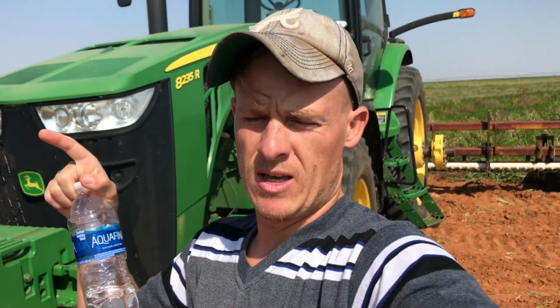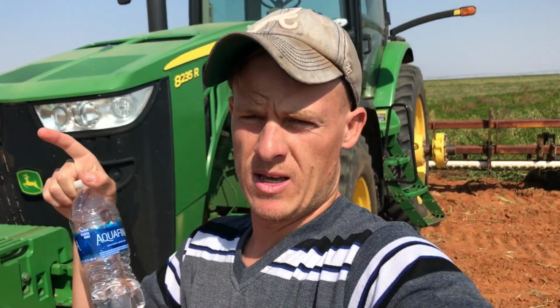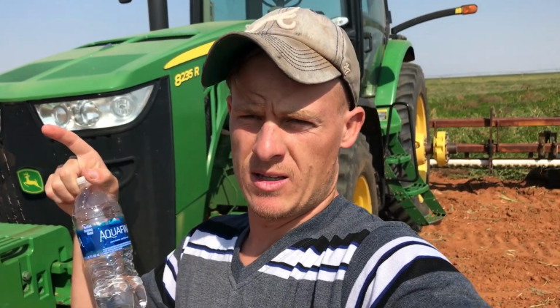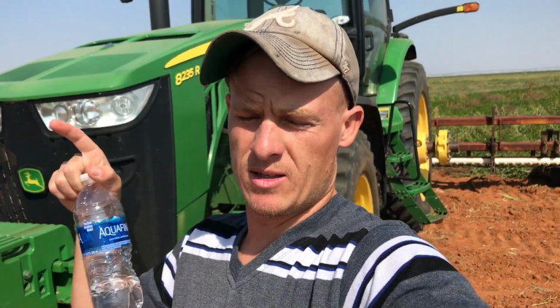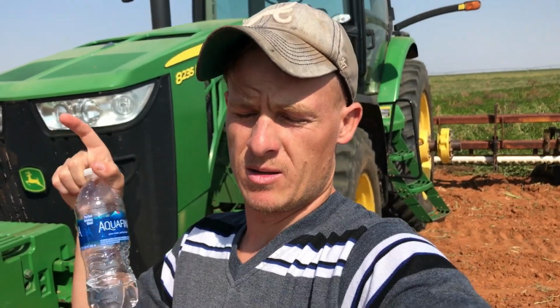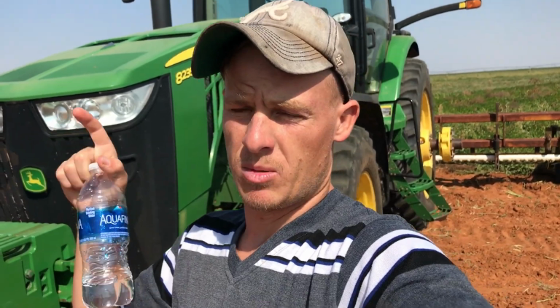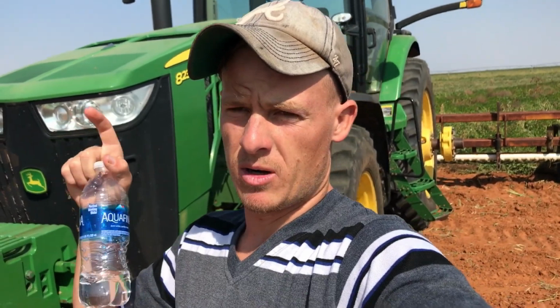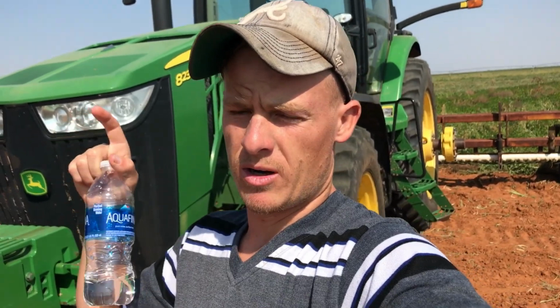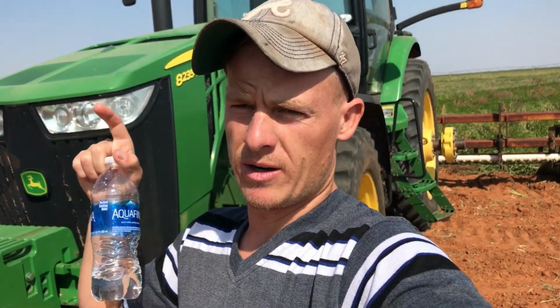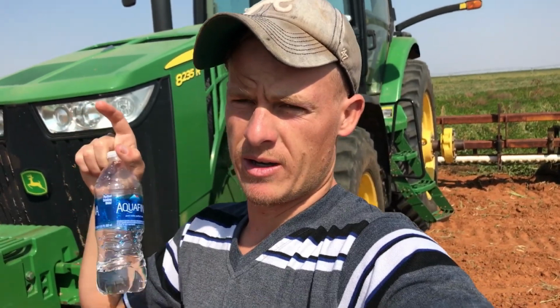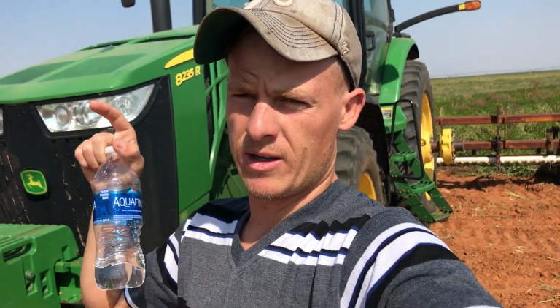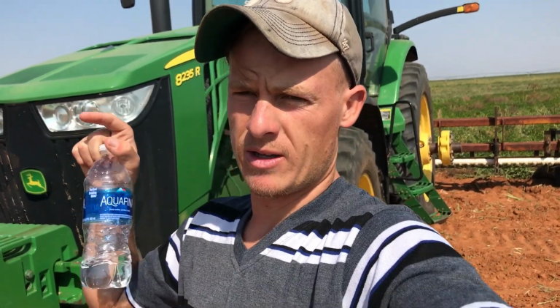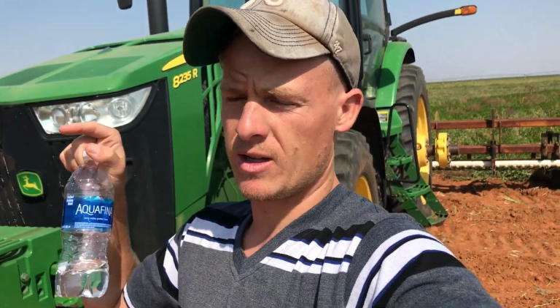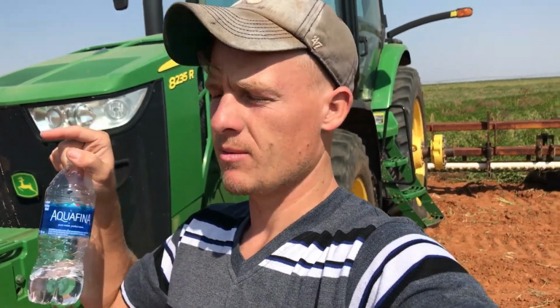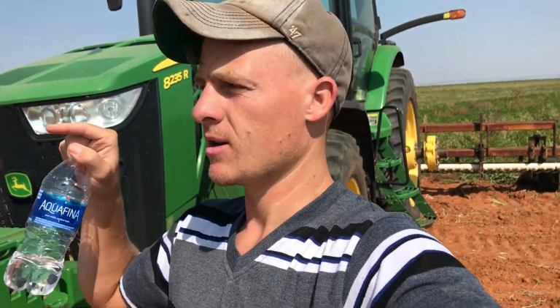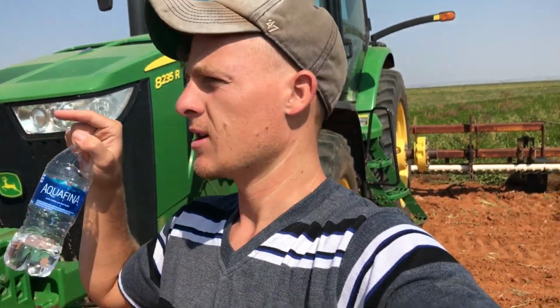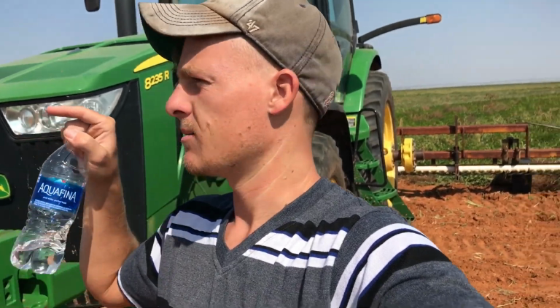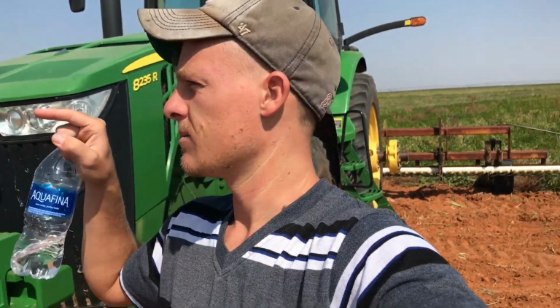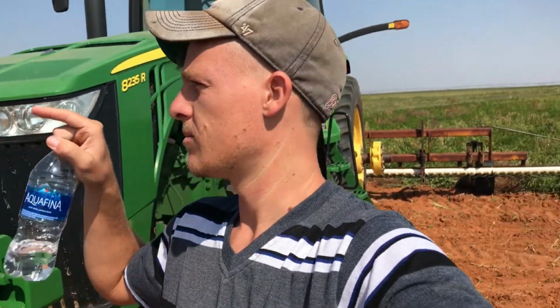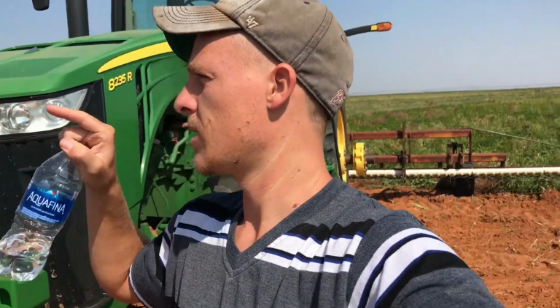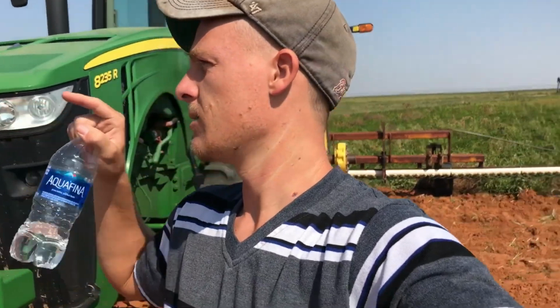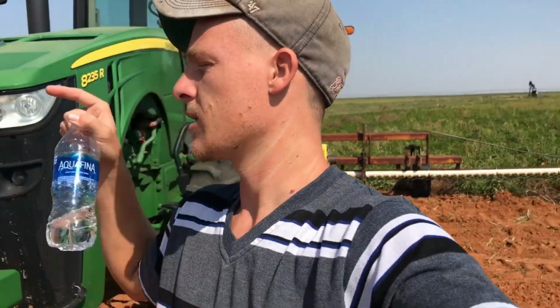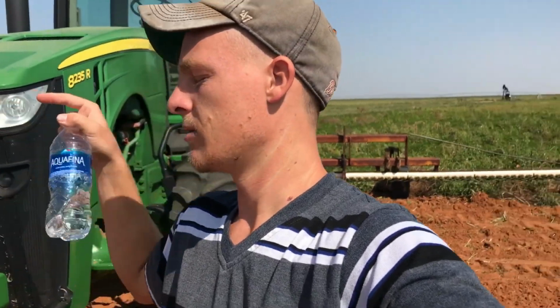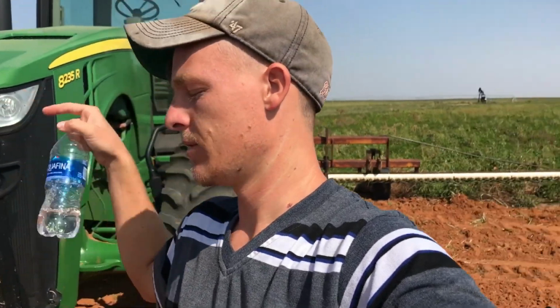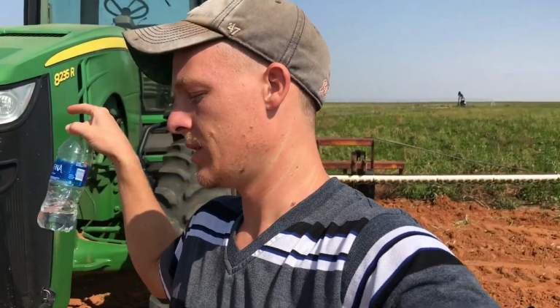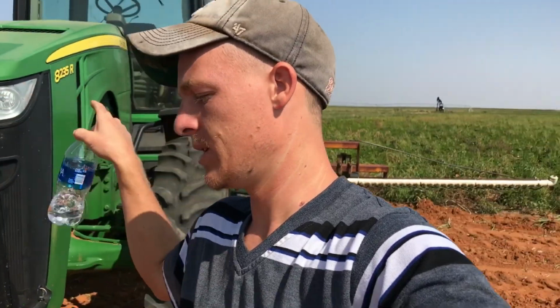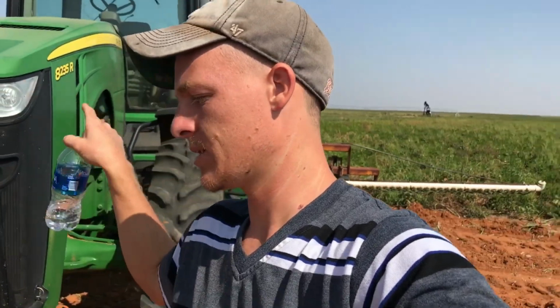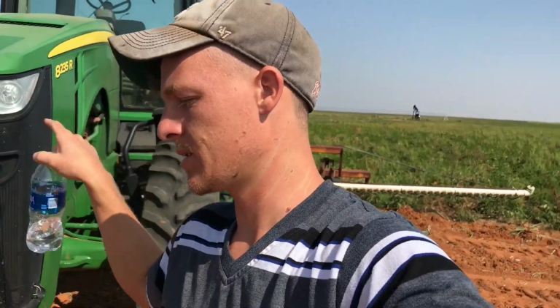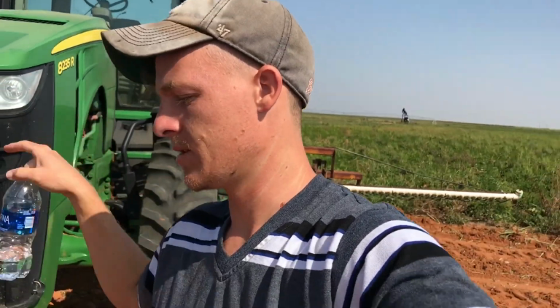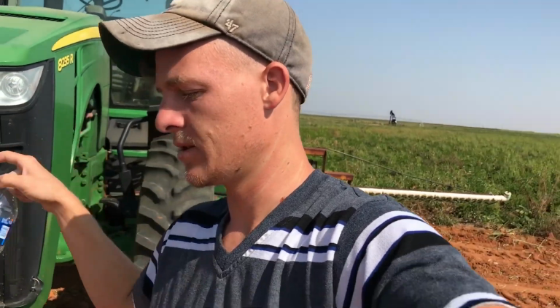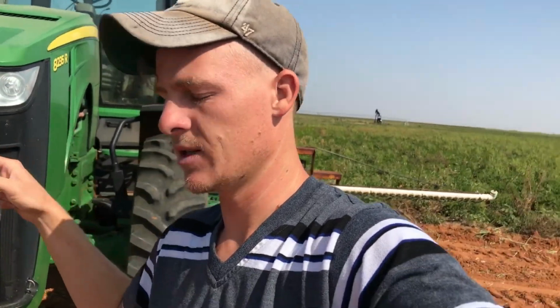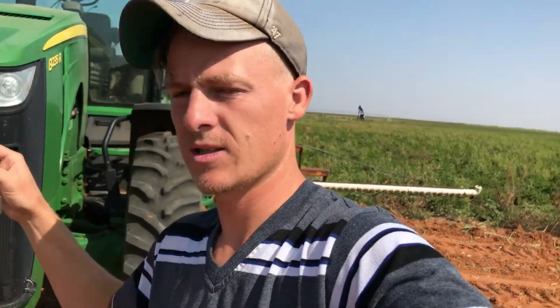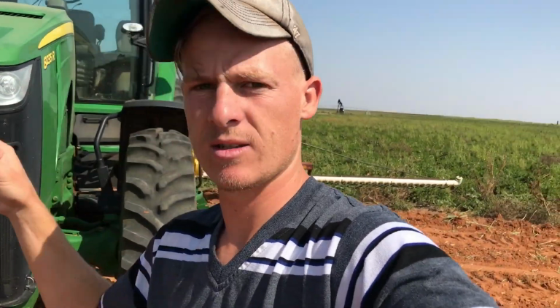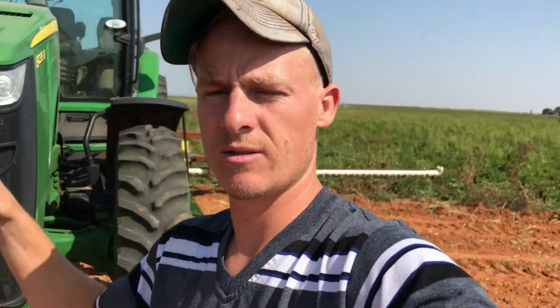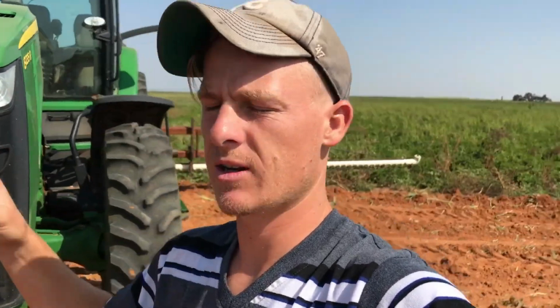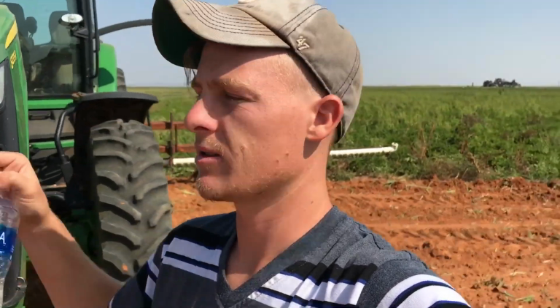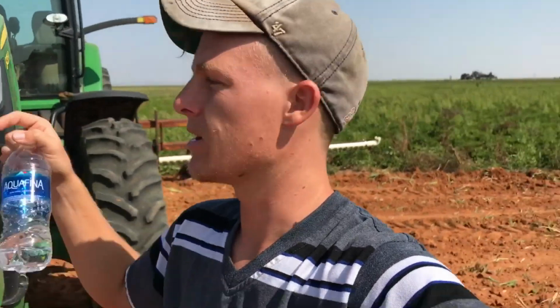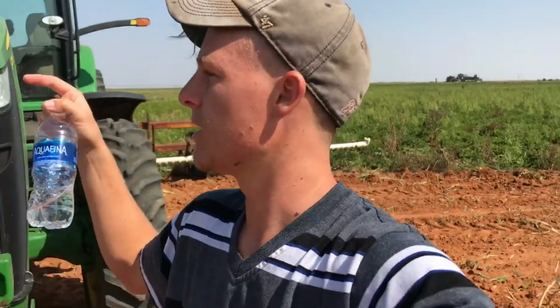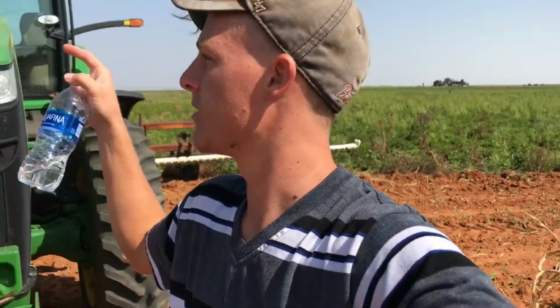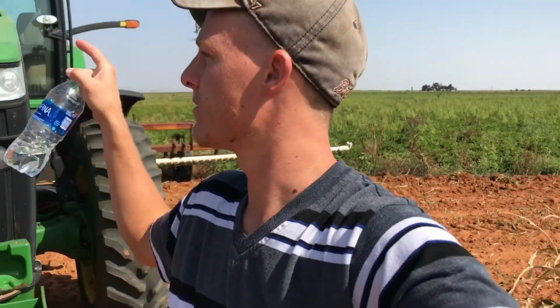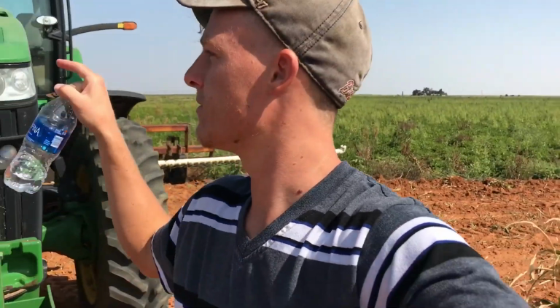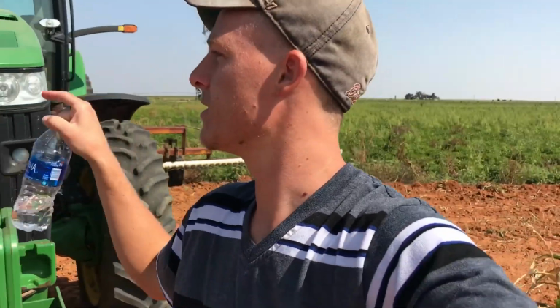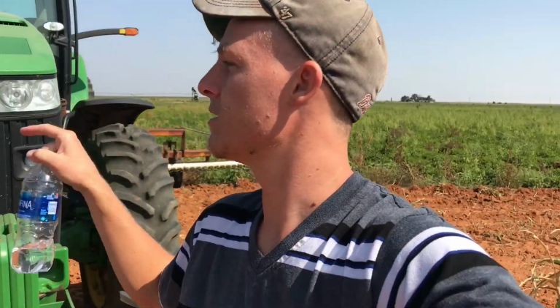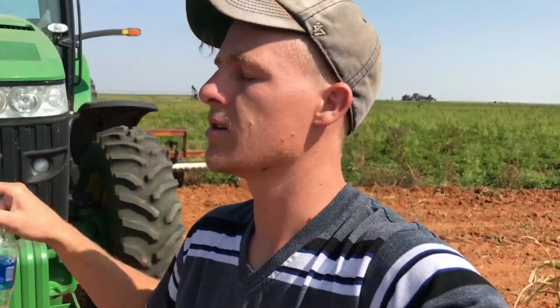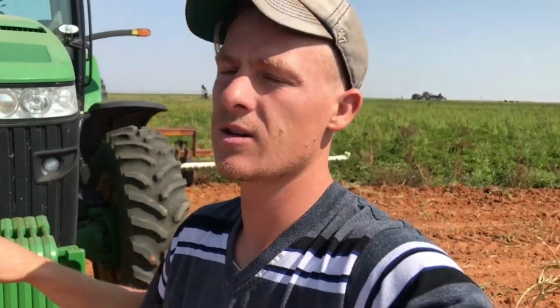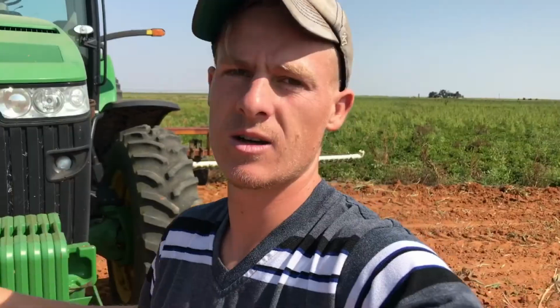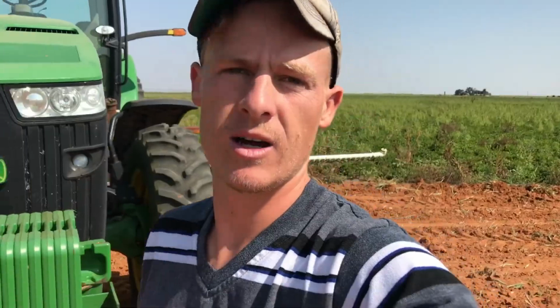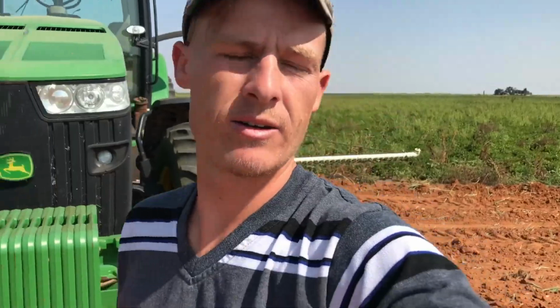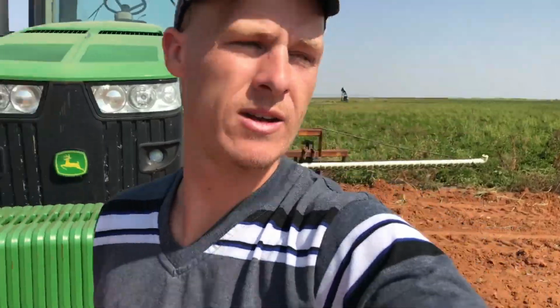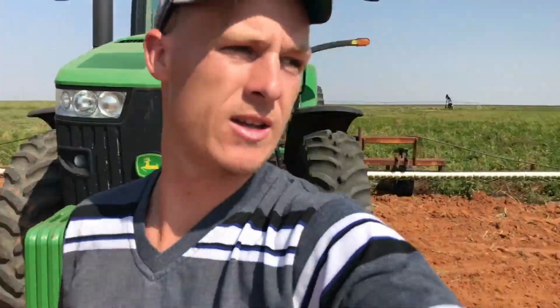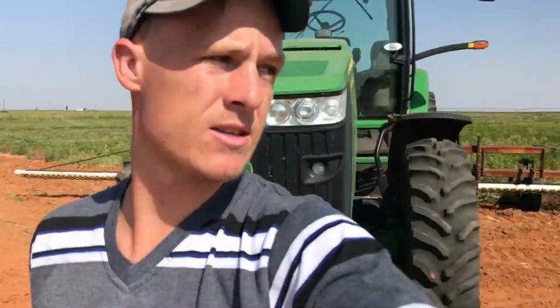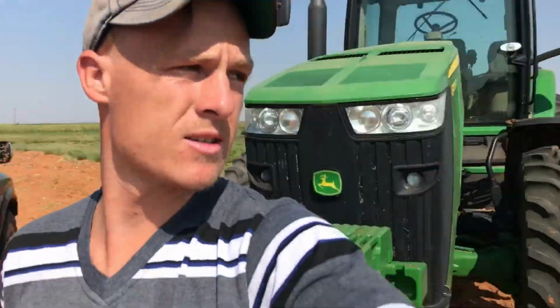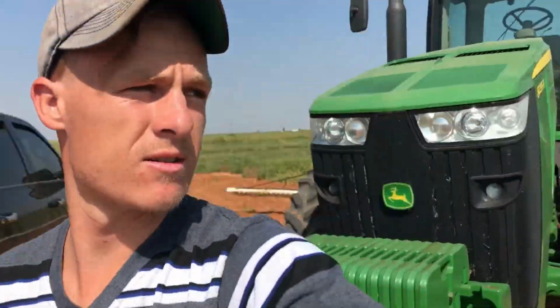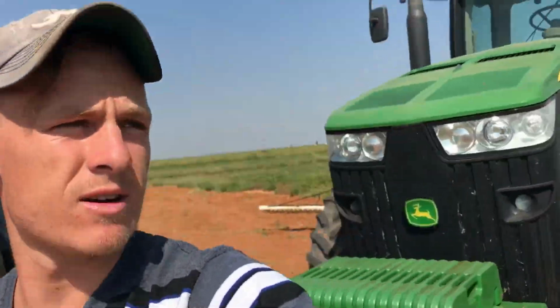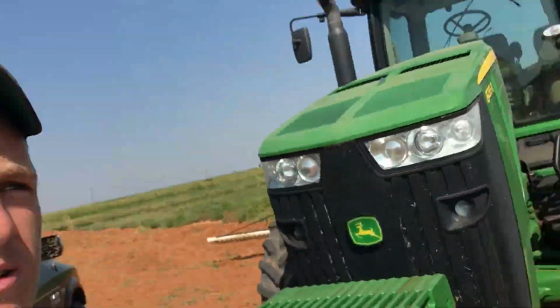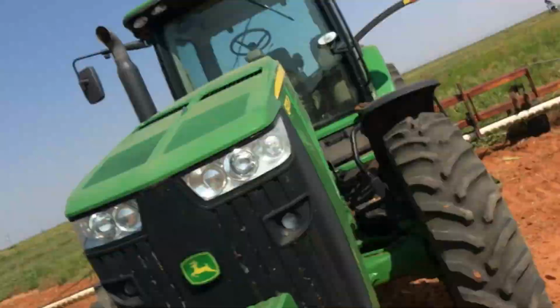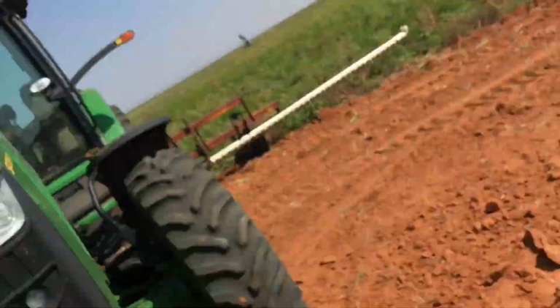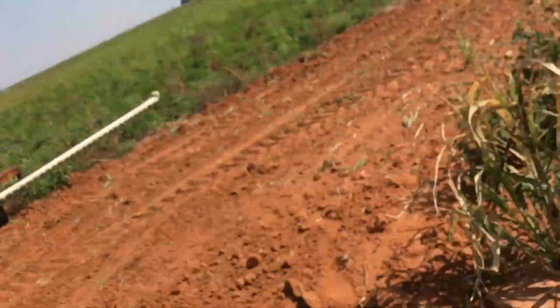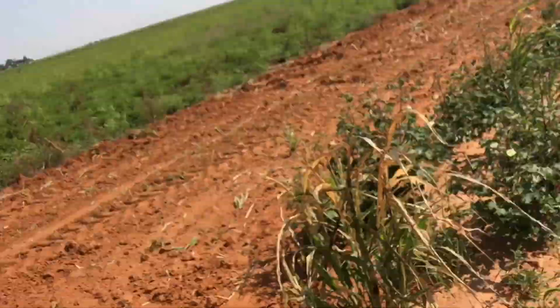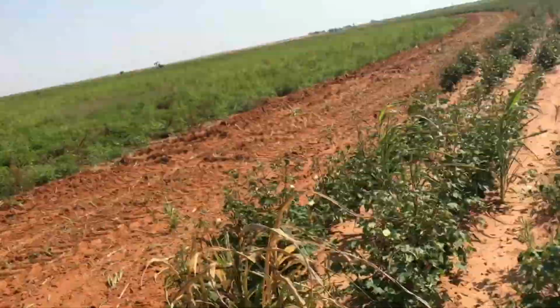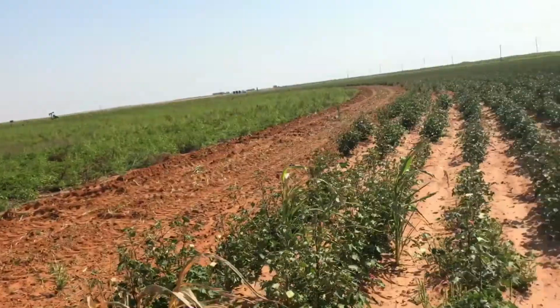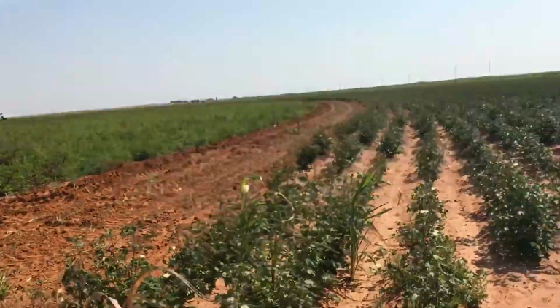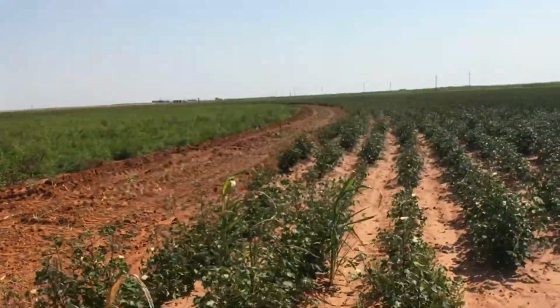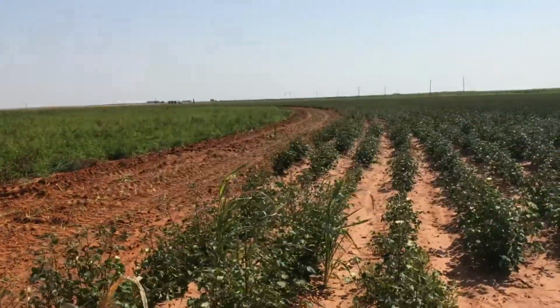This barn is going to come to disc around the other field. I already disced around this field yesterday.